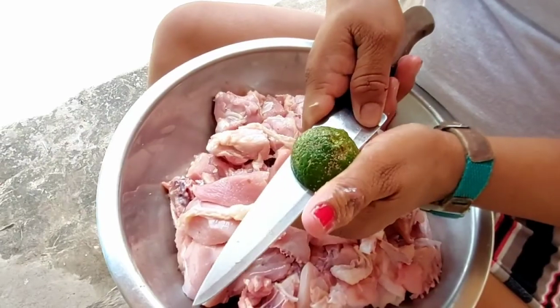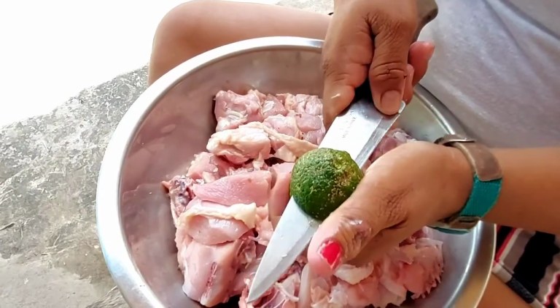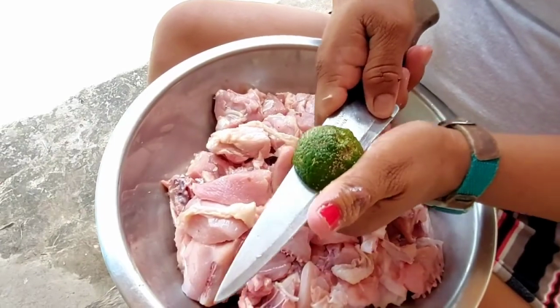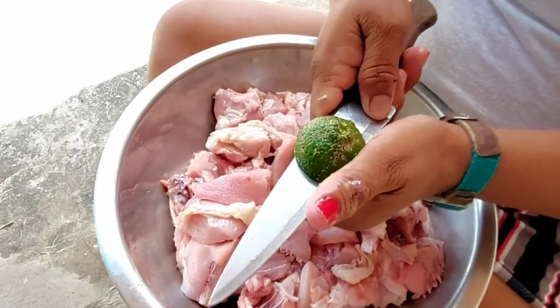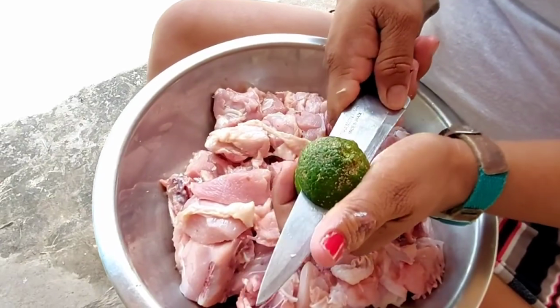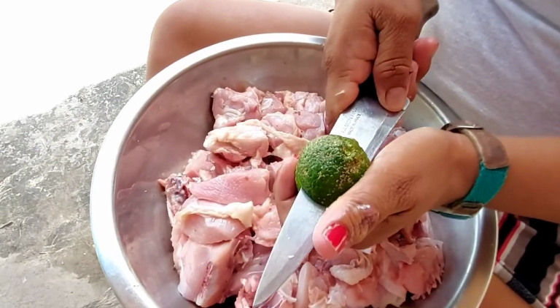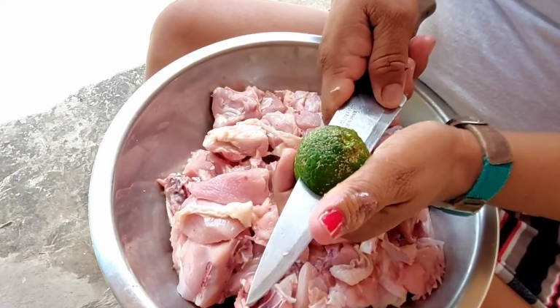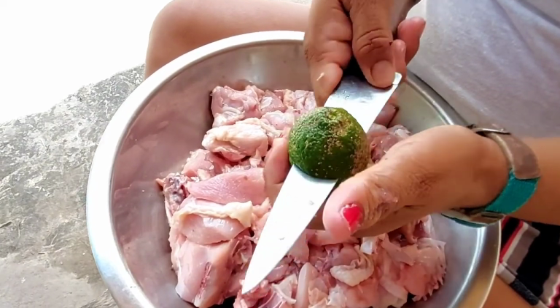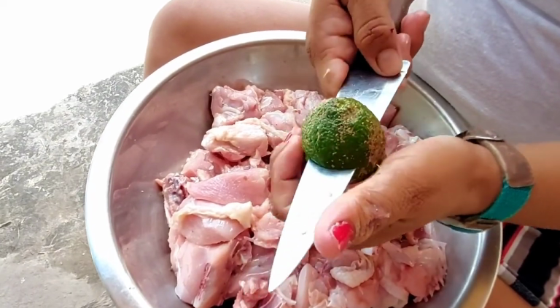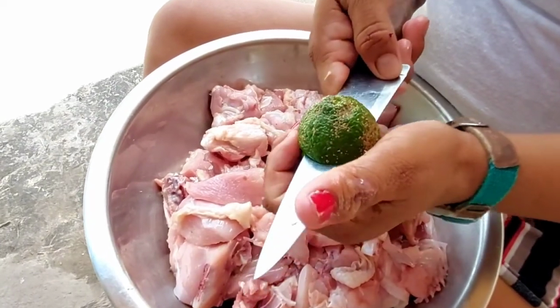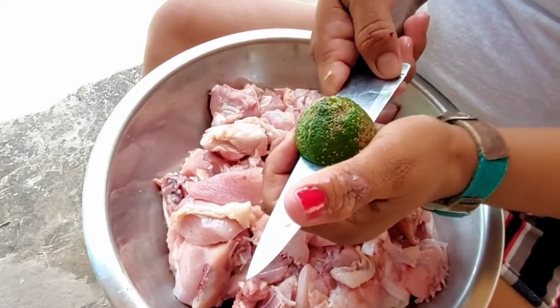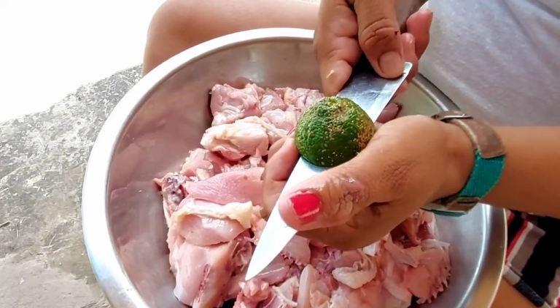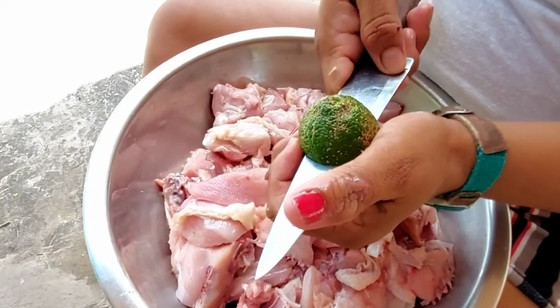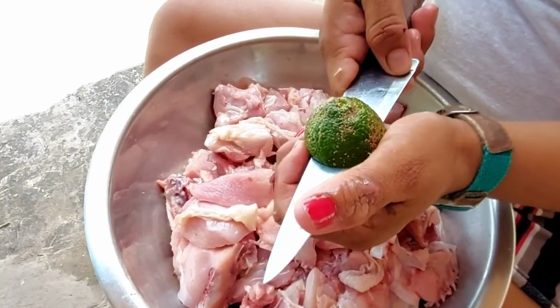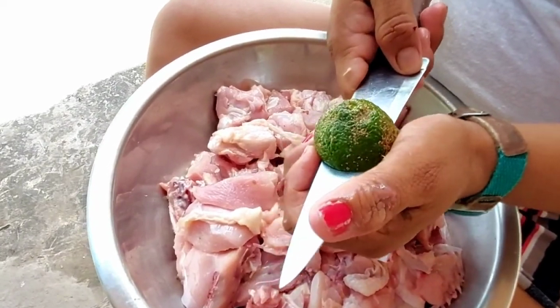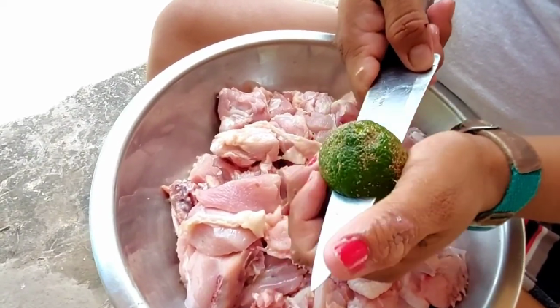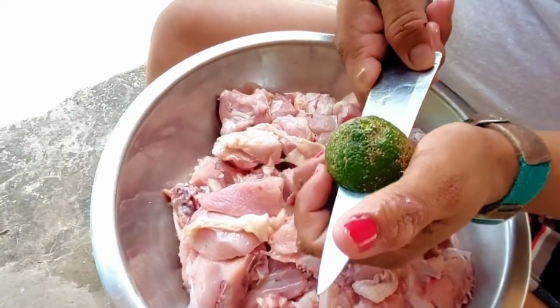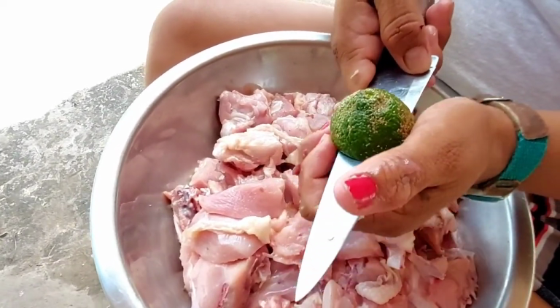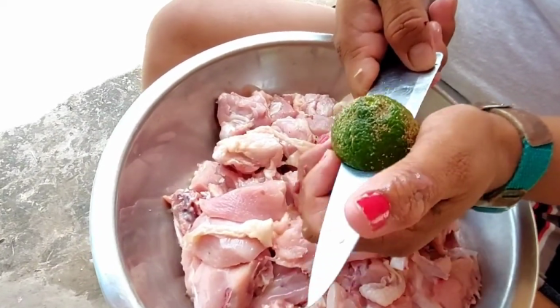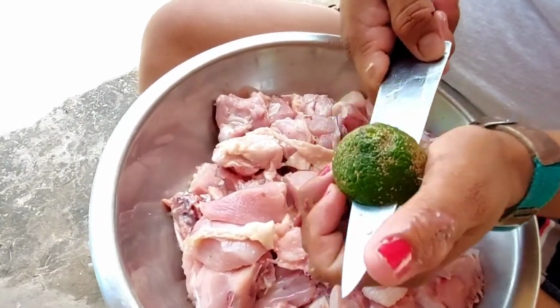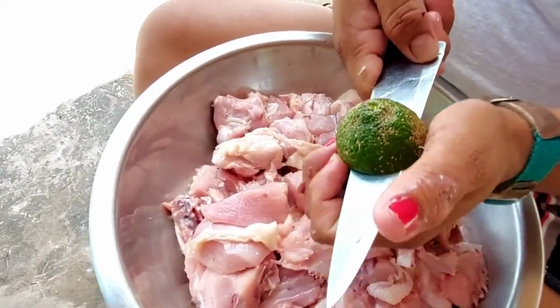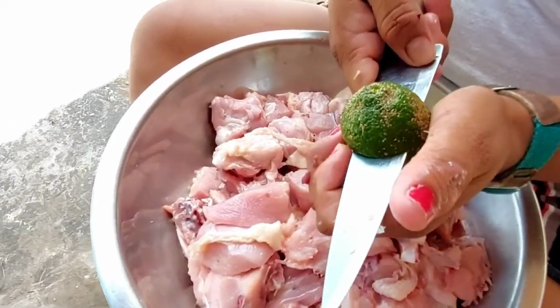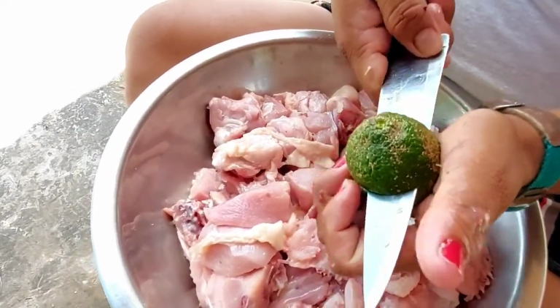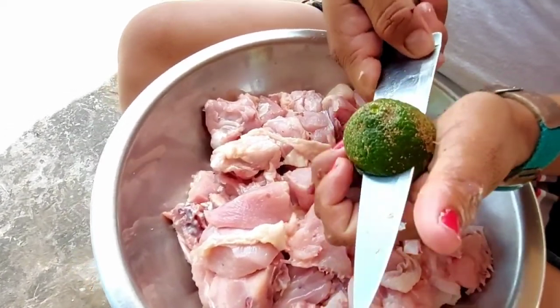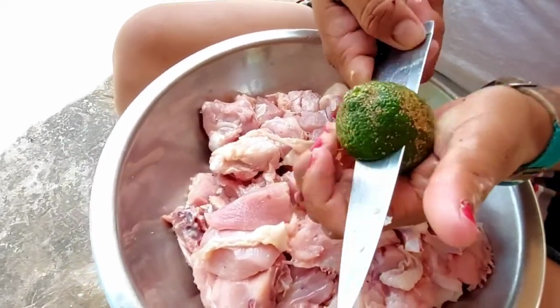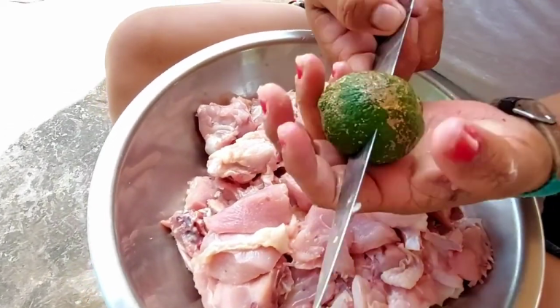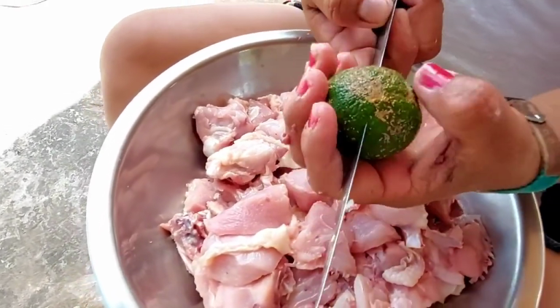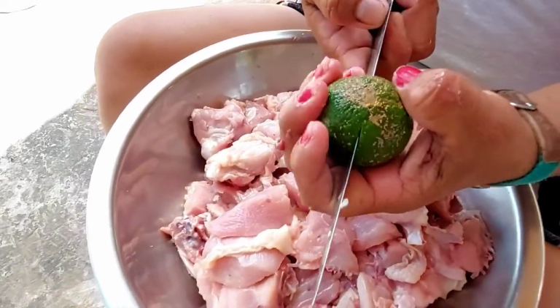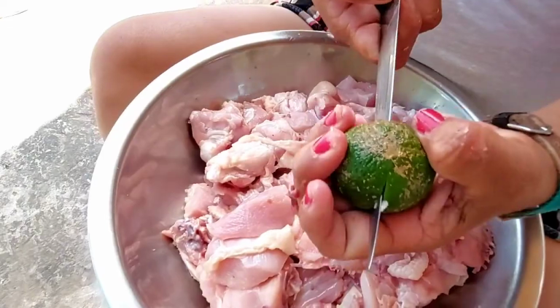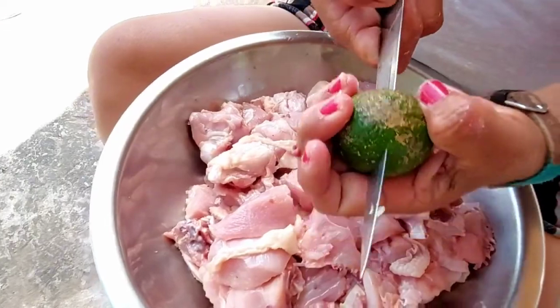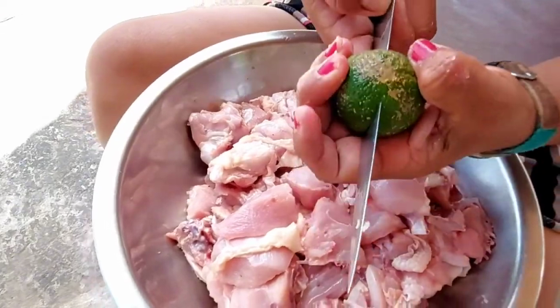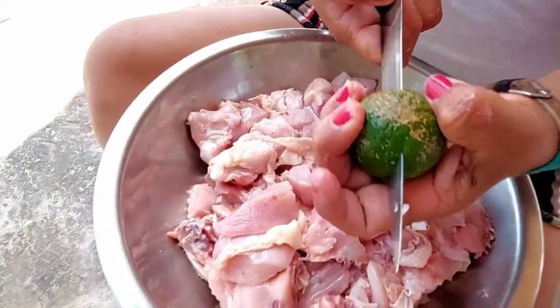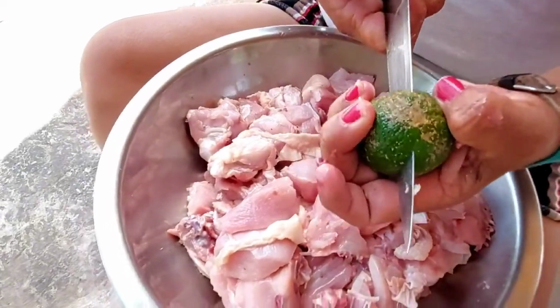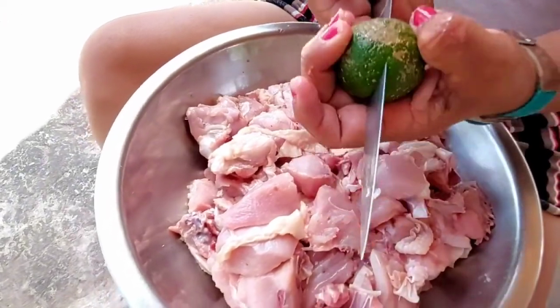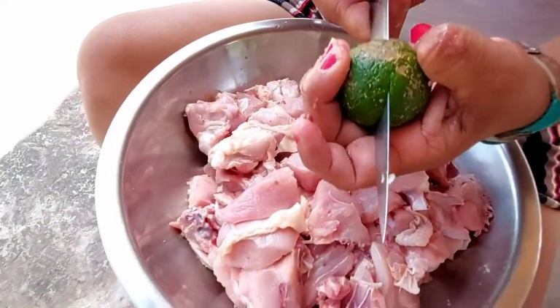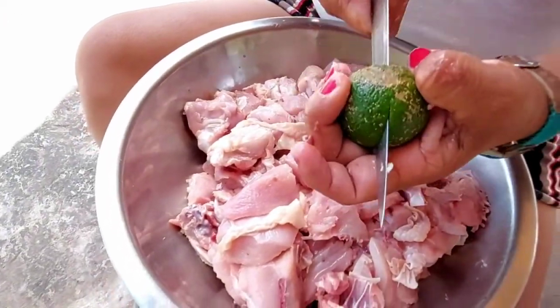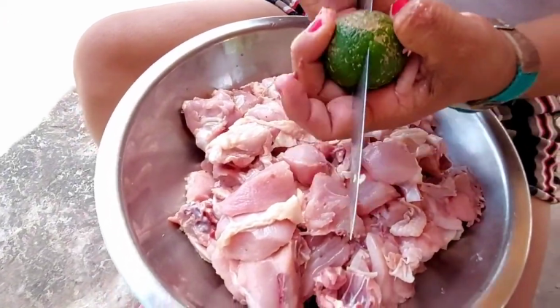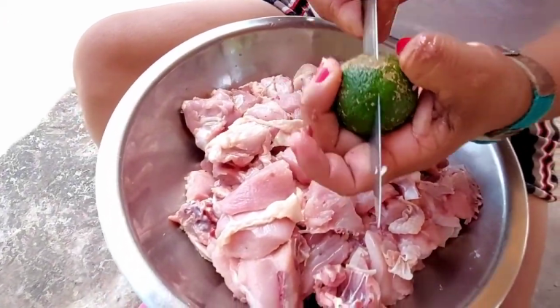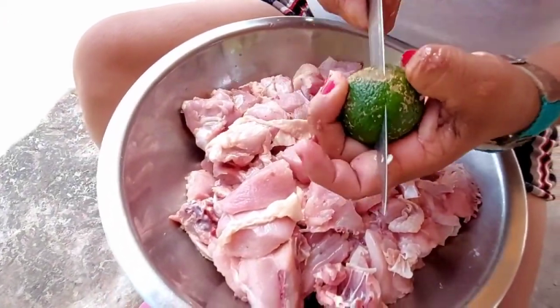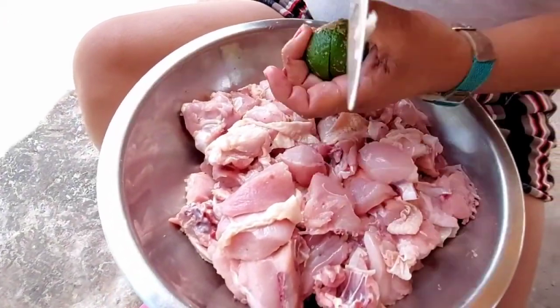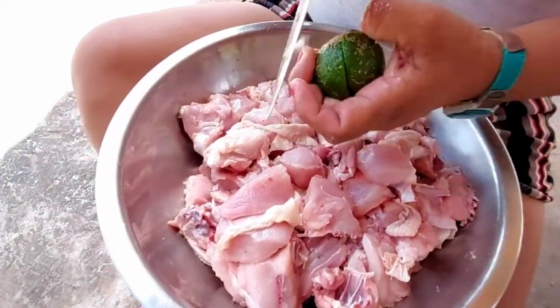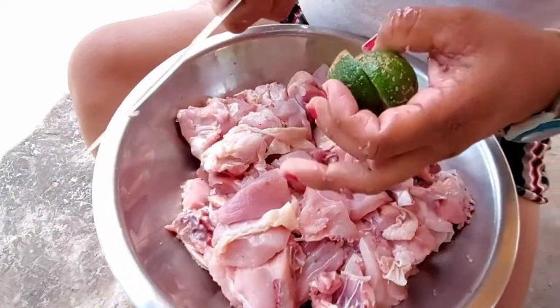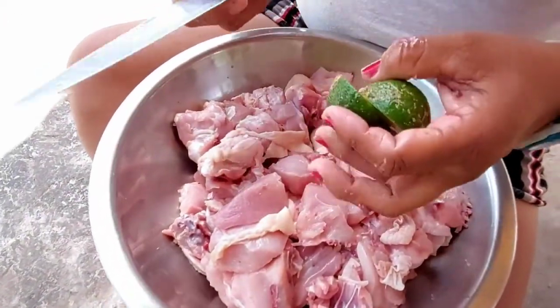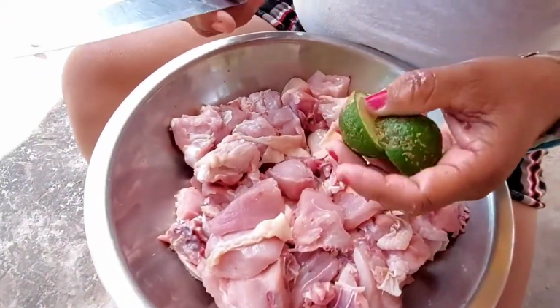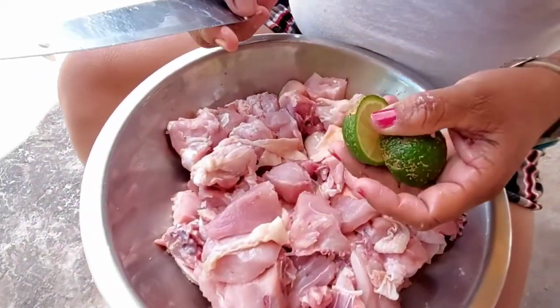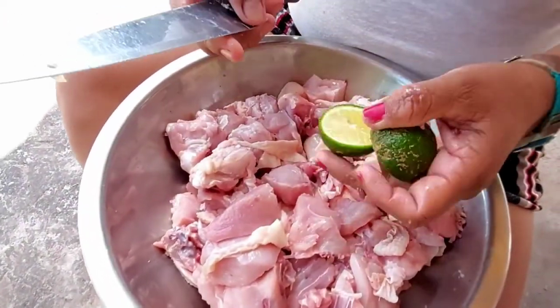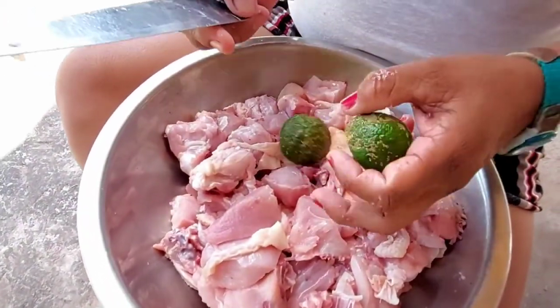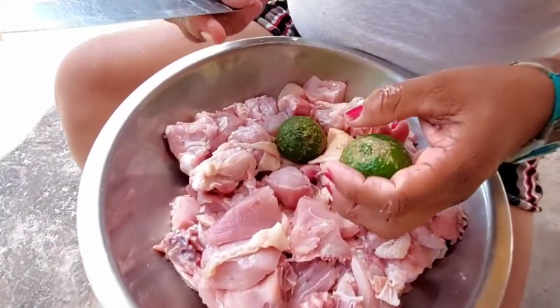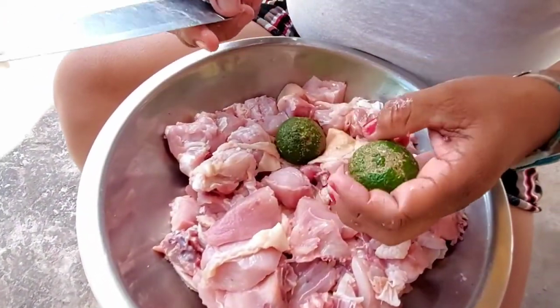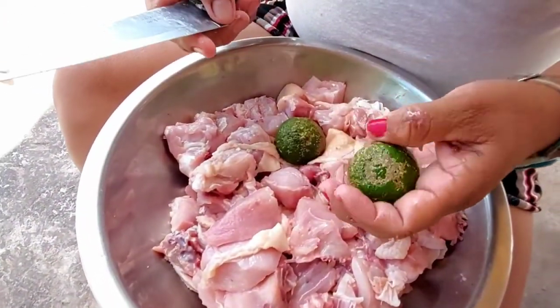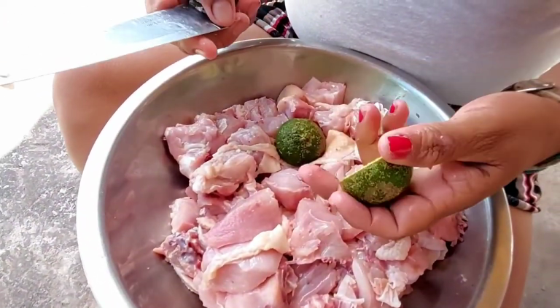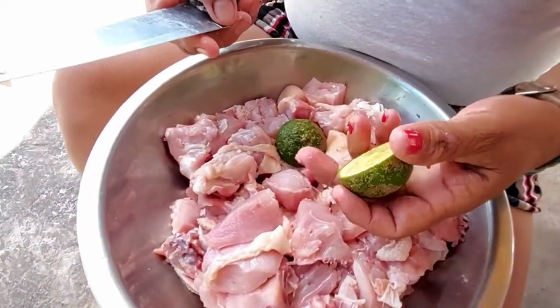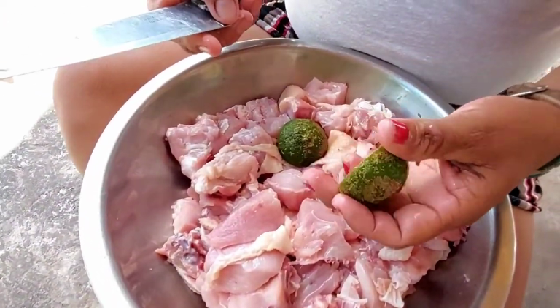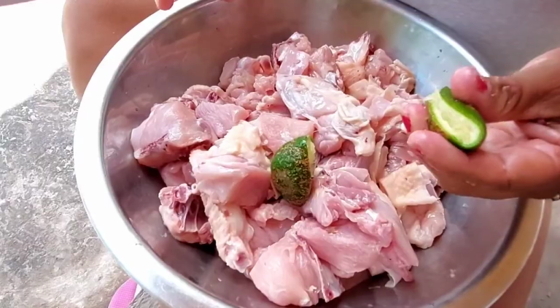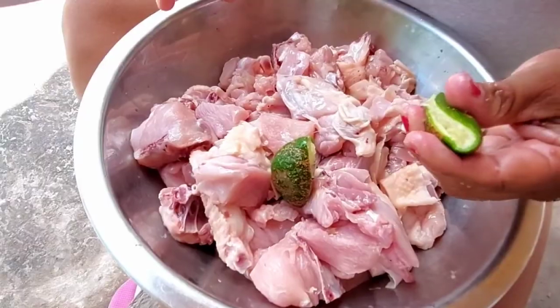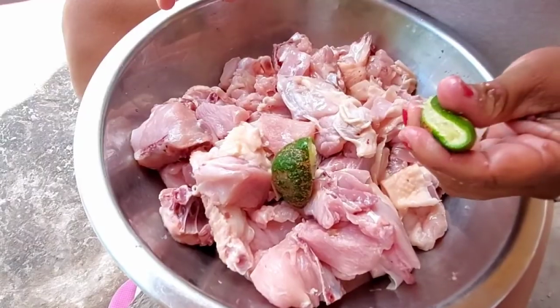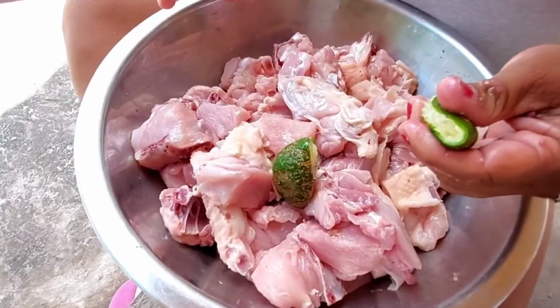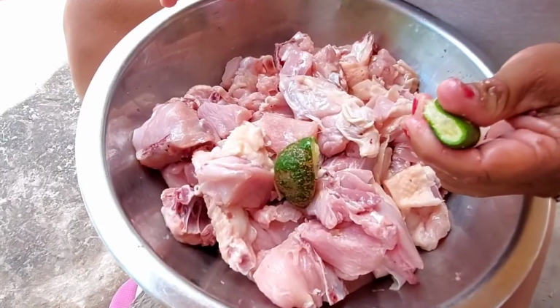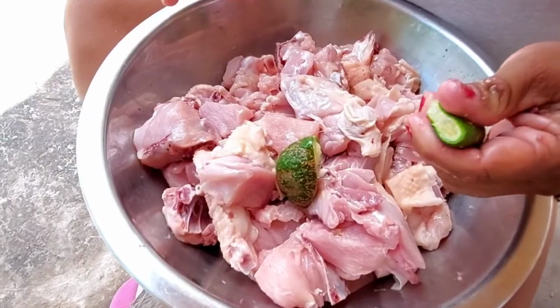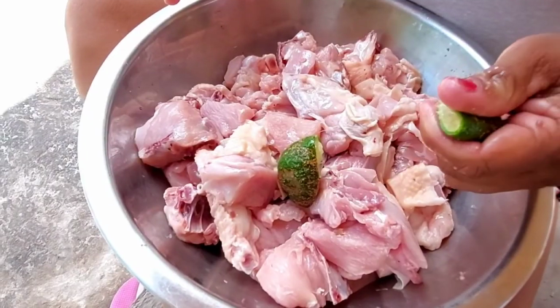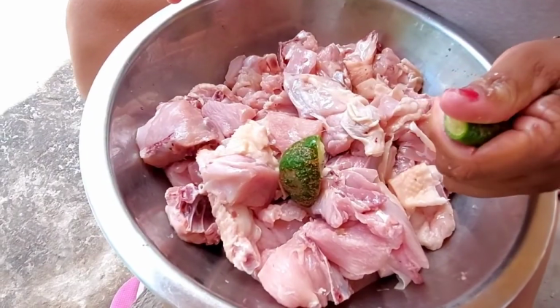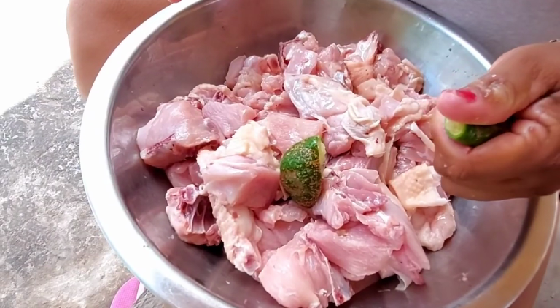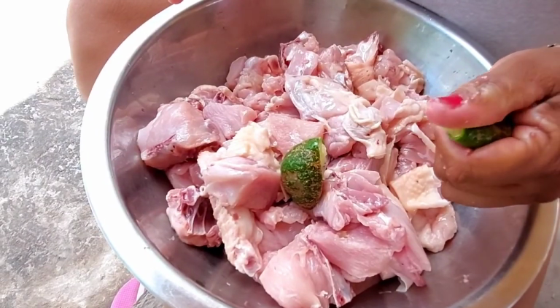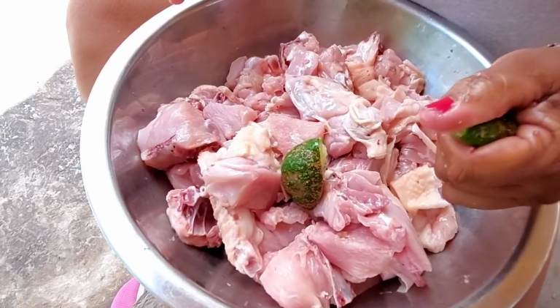Lime juice is often used to remove the fresh scent of the meat. Lime juice can also be purchased at the supermarket.